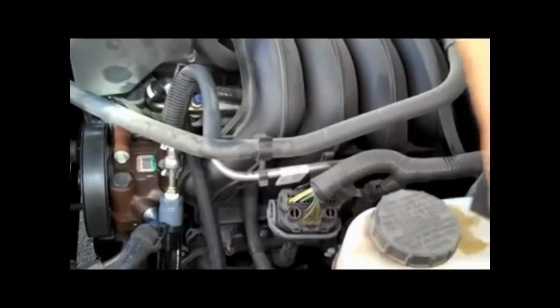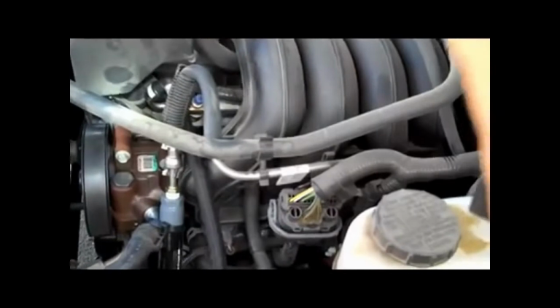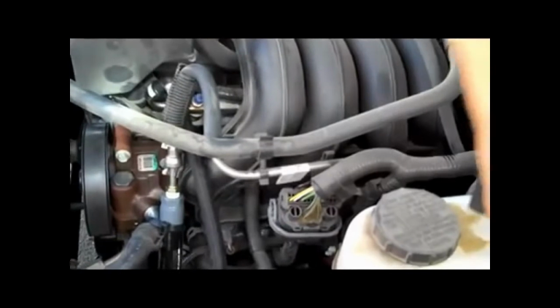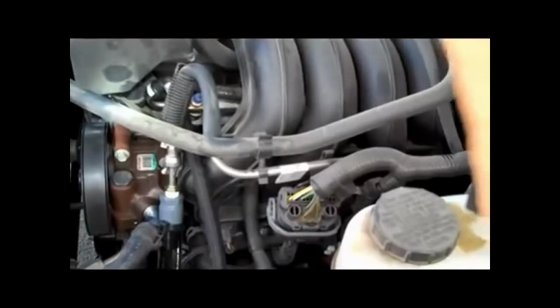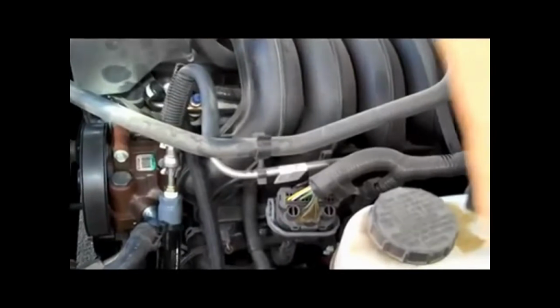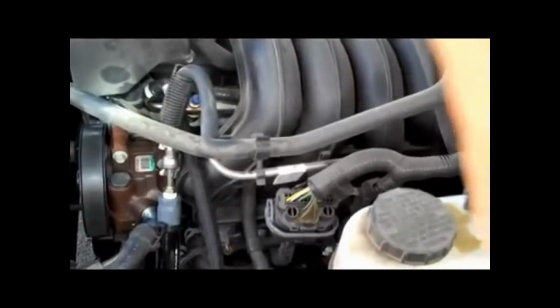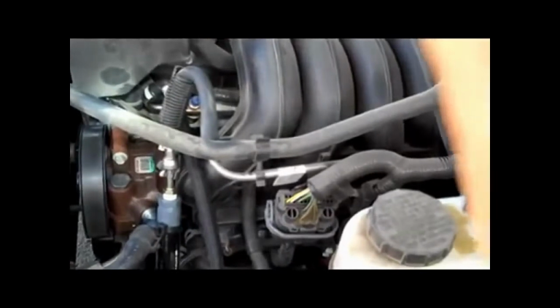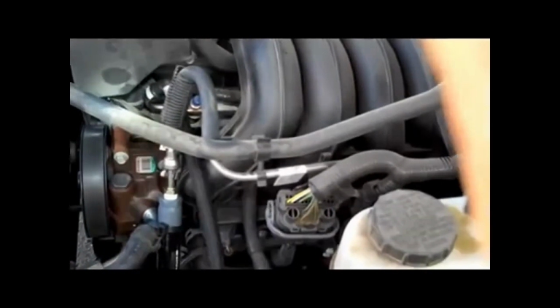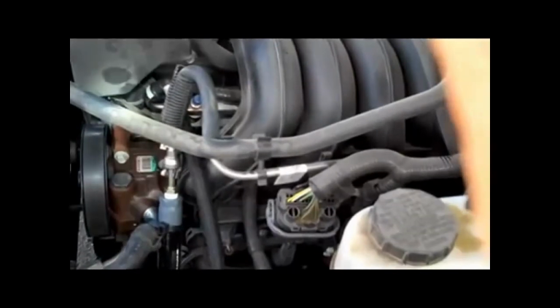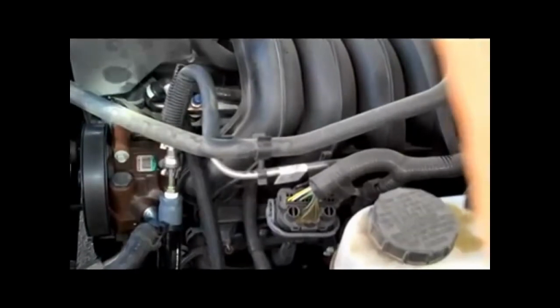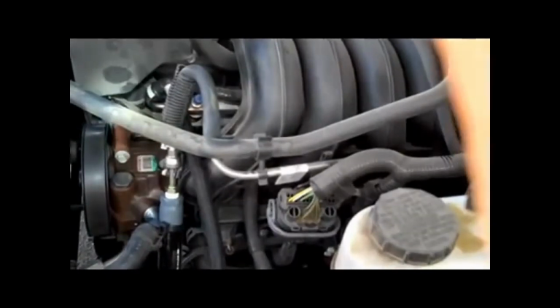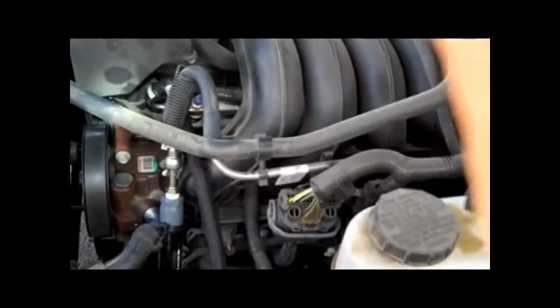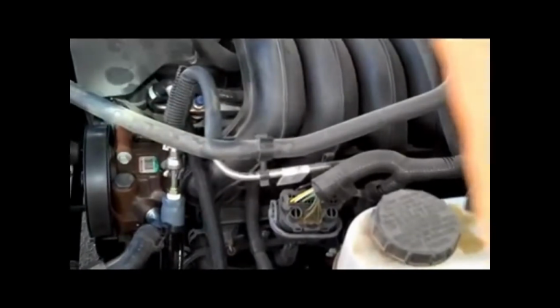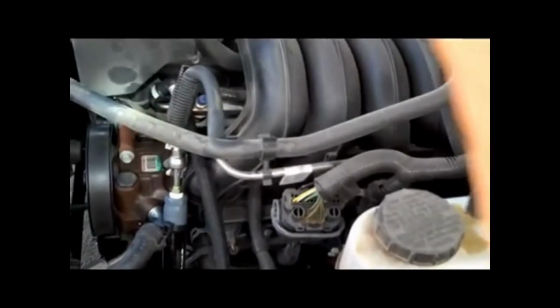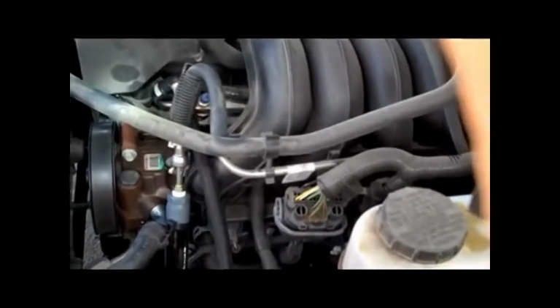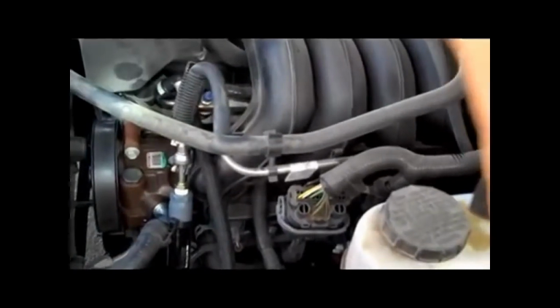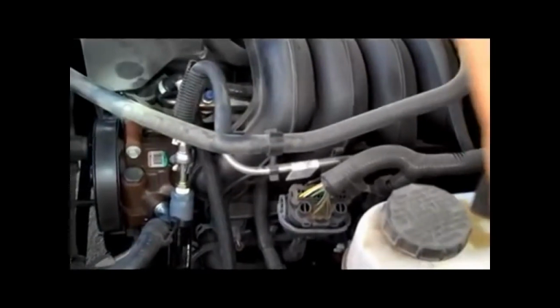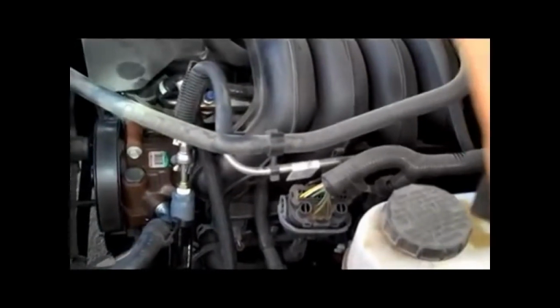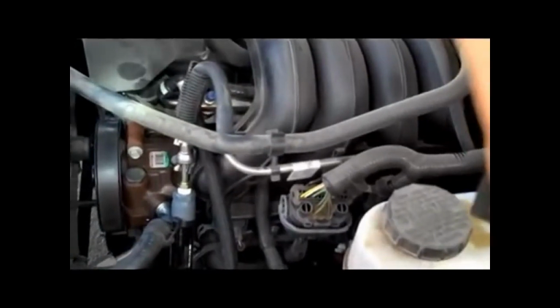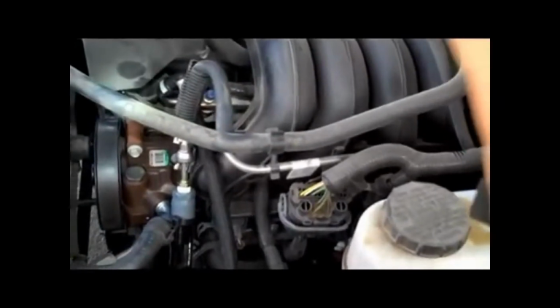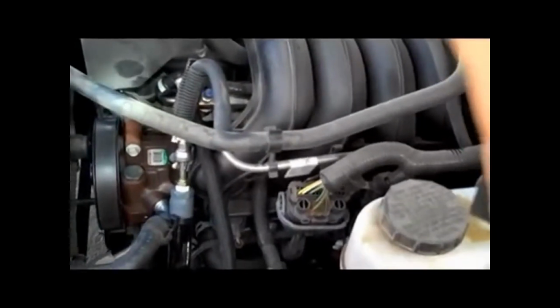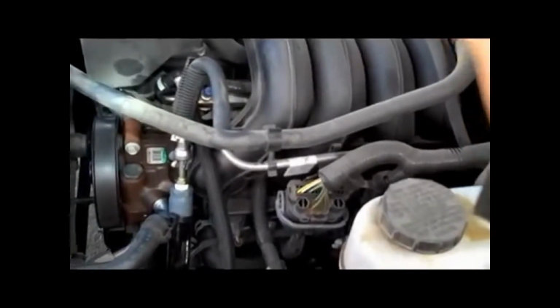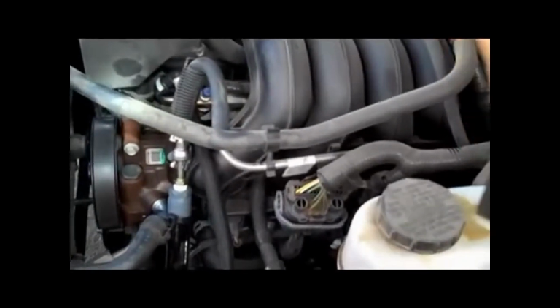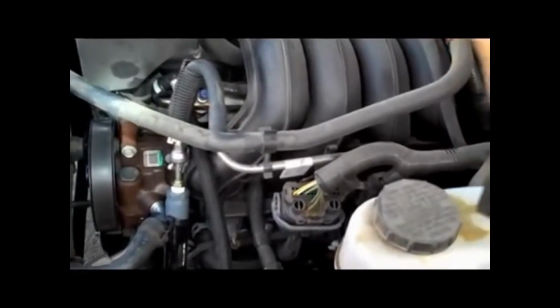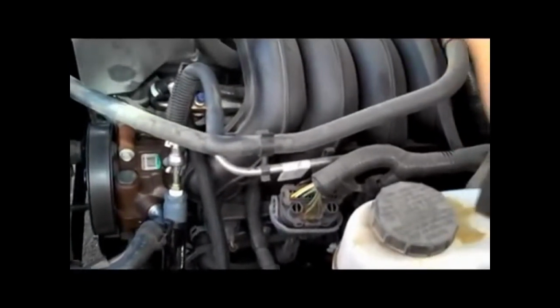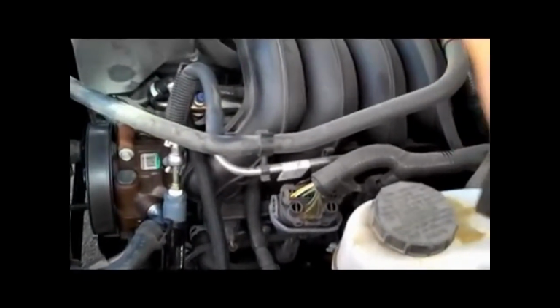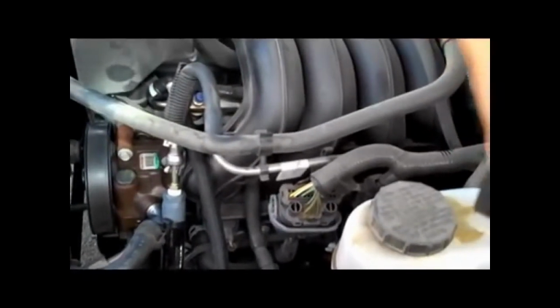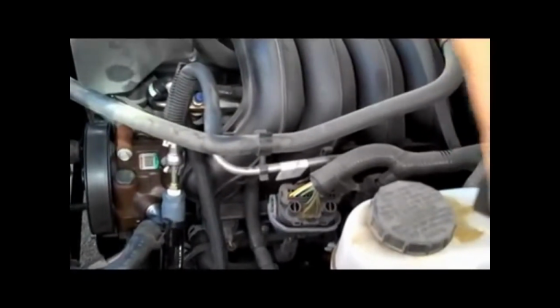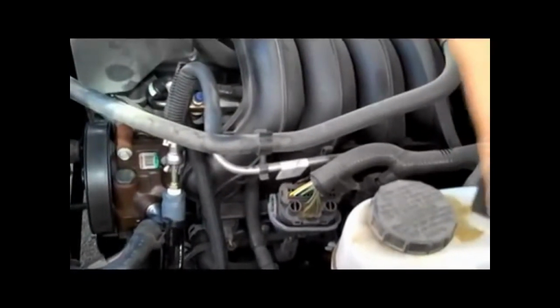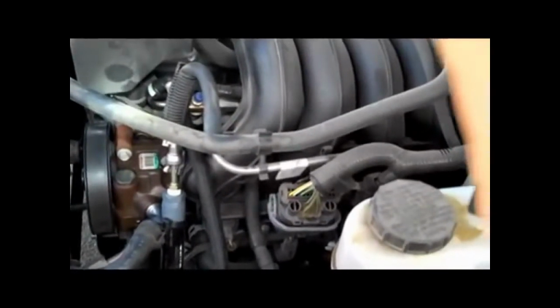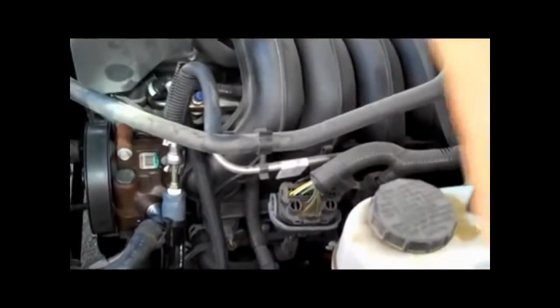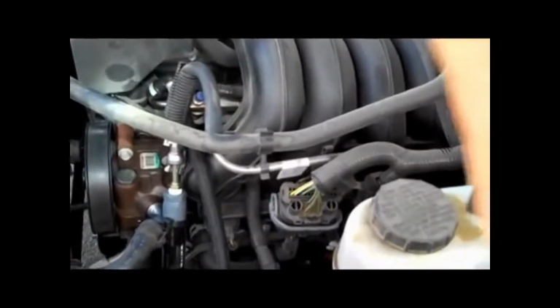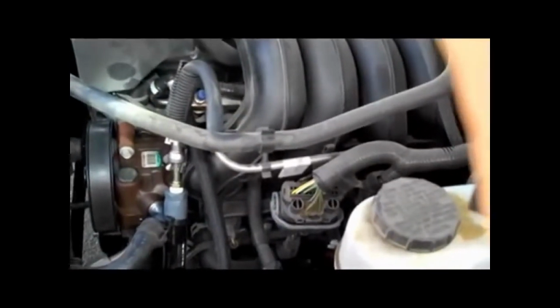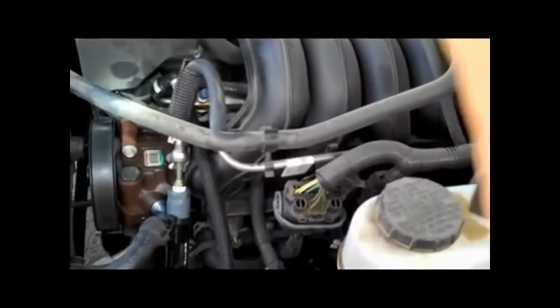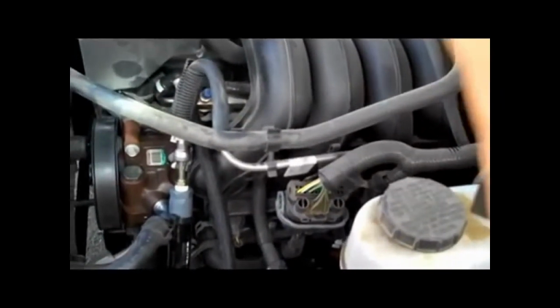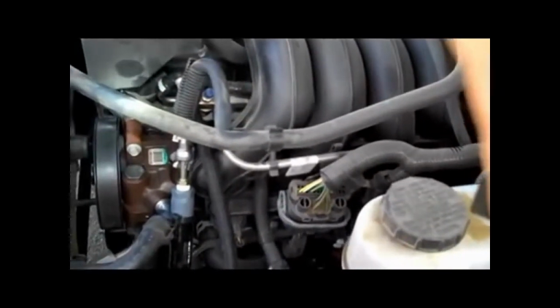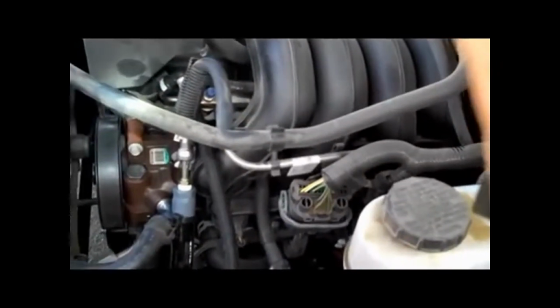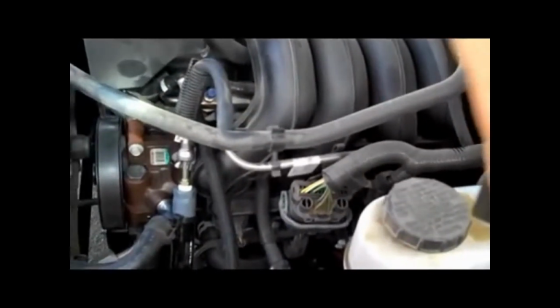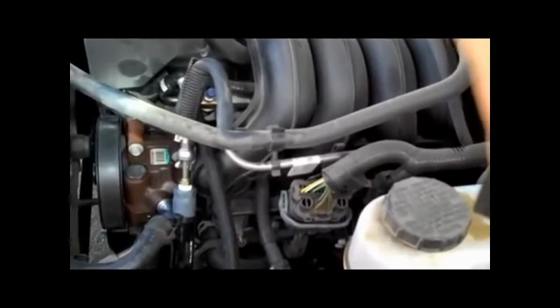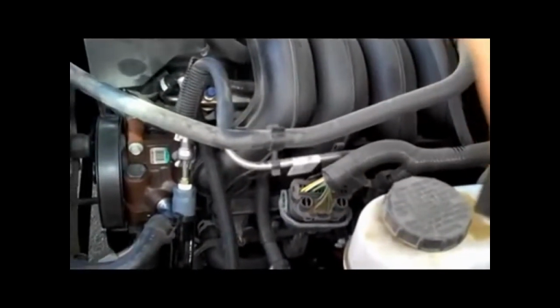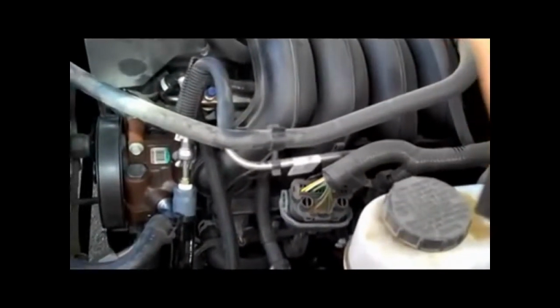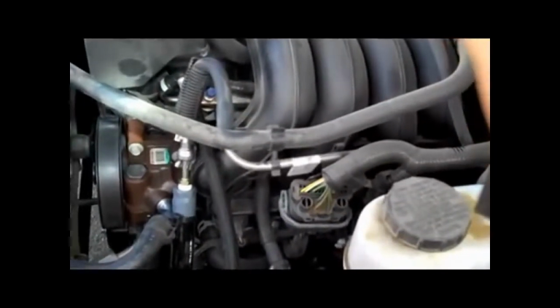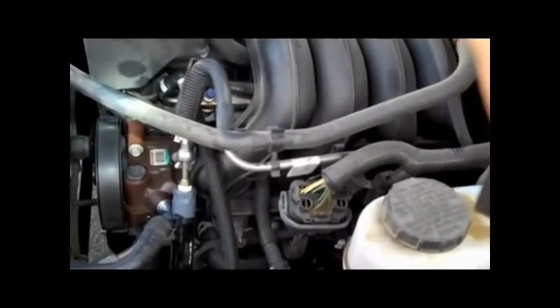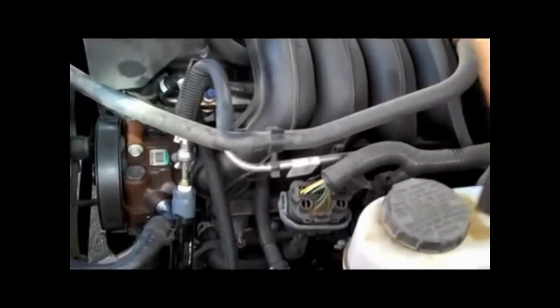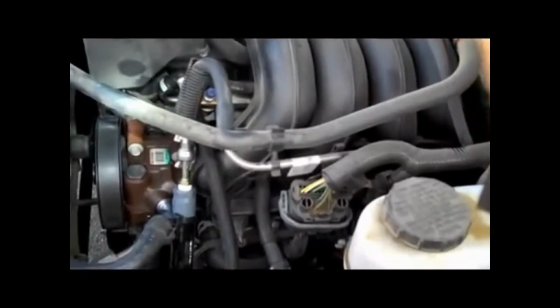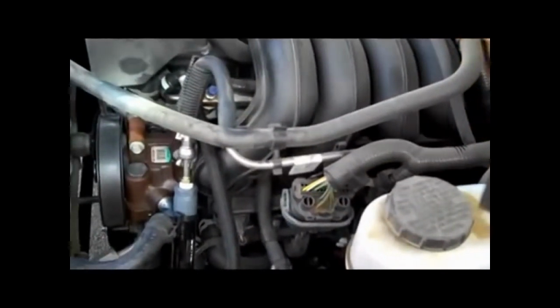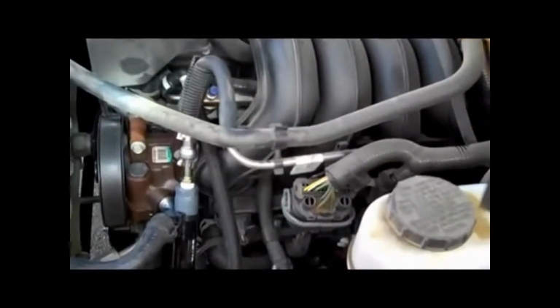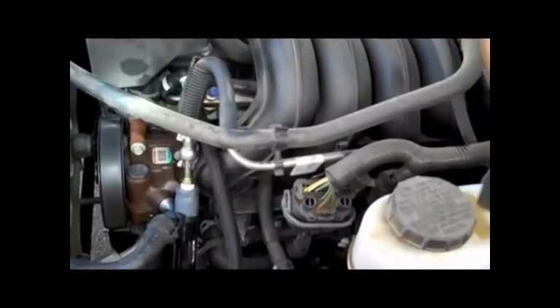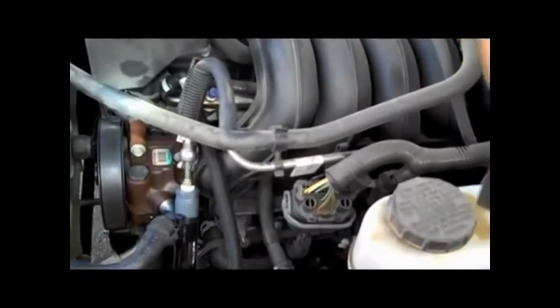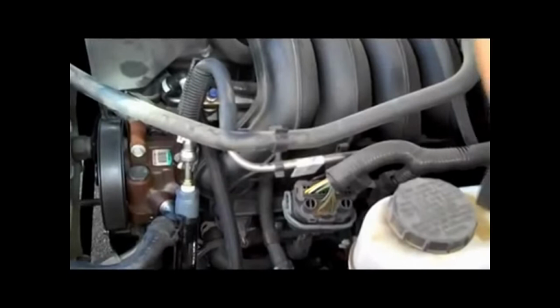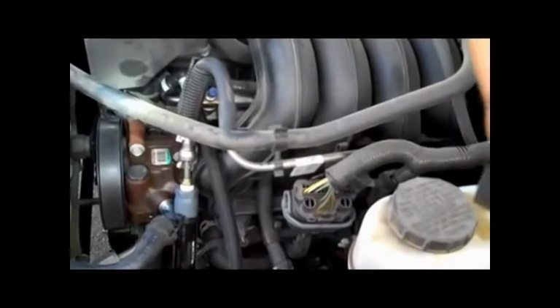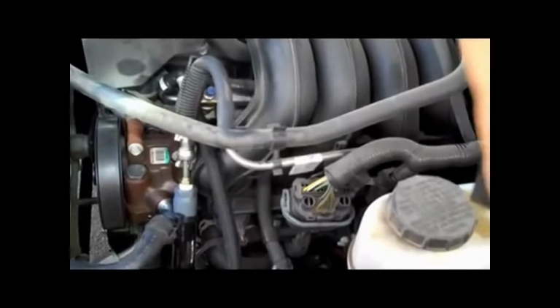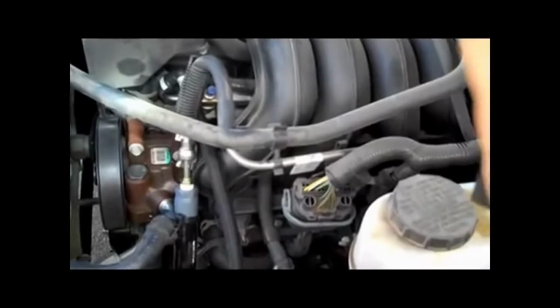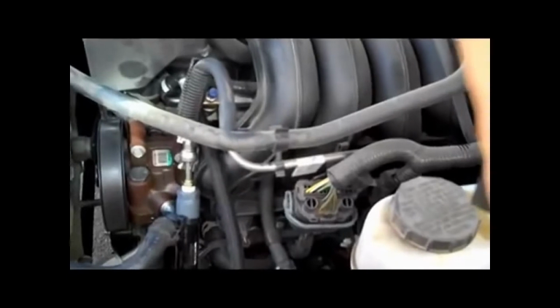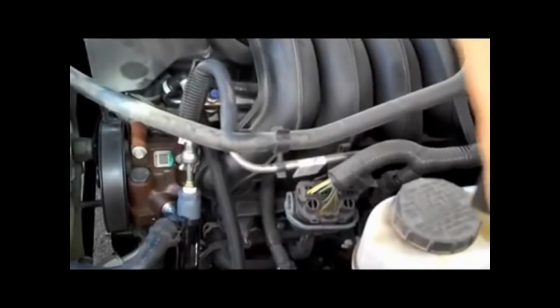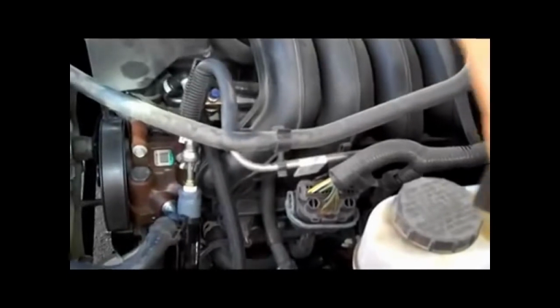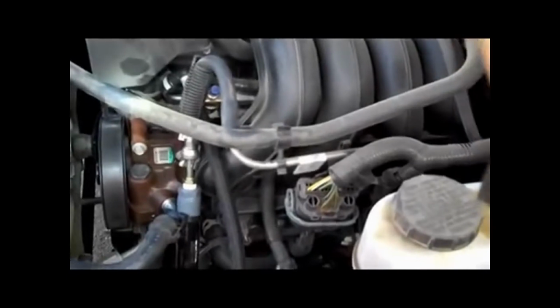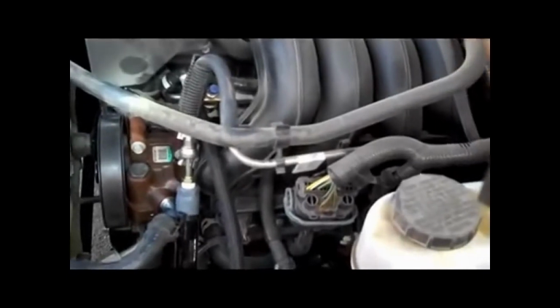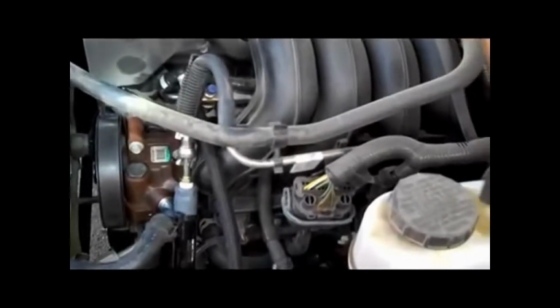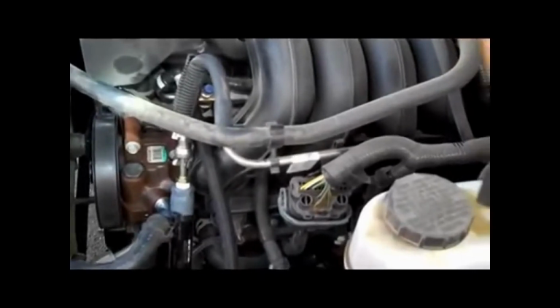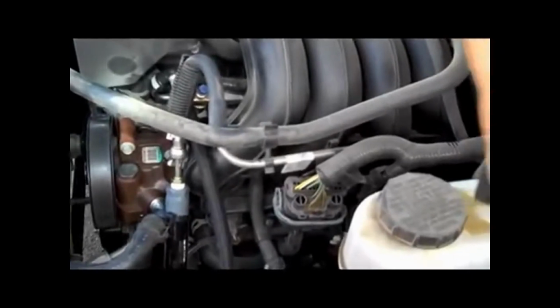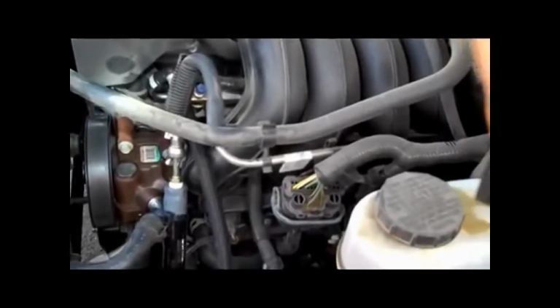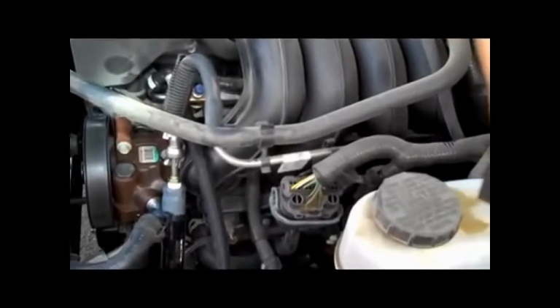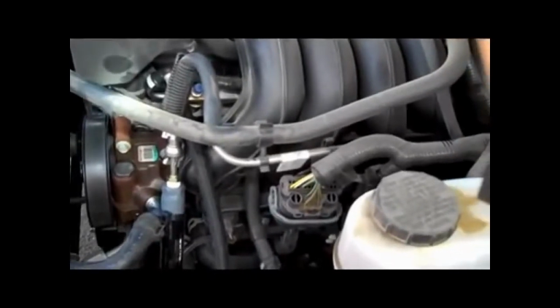Is this part of the original fuel line right there? No, this is mine — it's our quick disconnect tool.